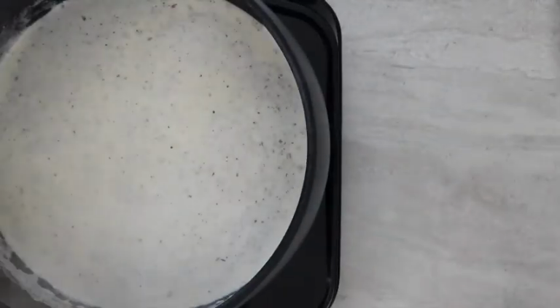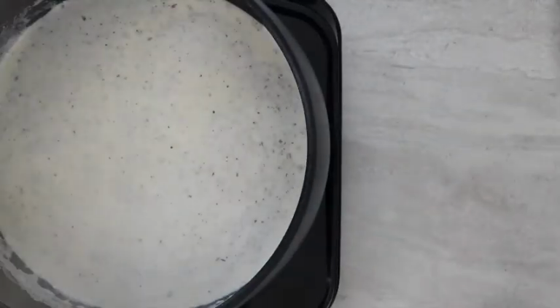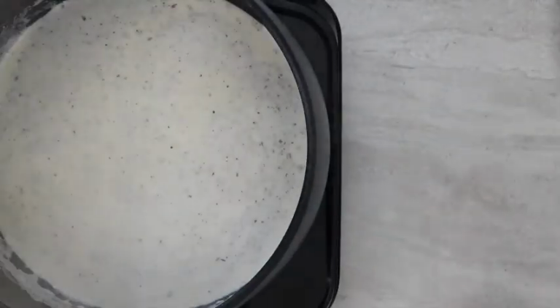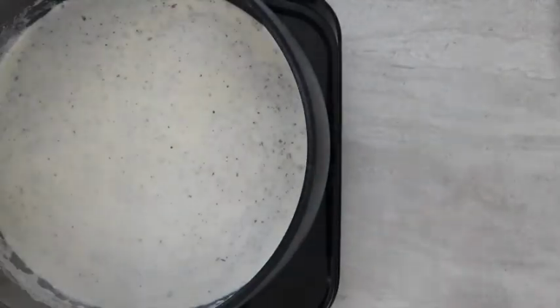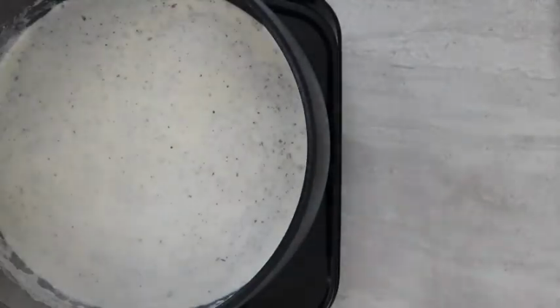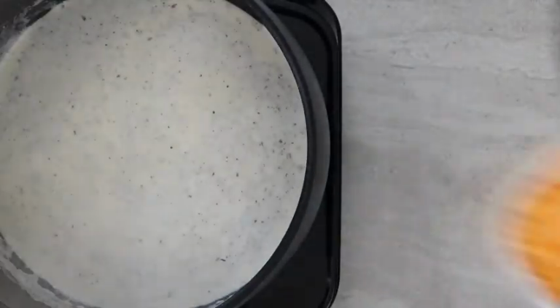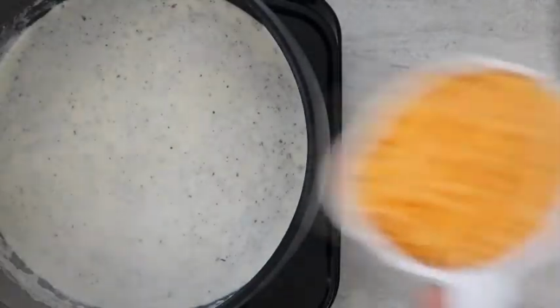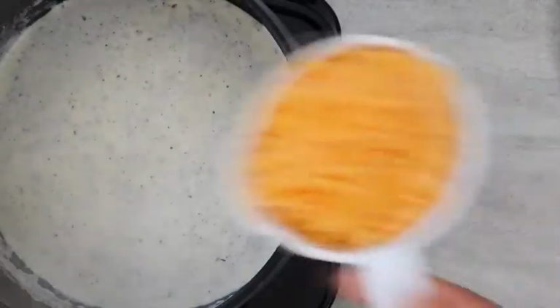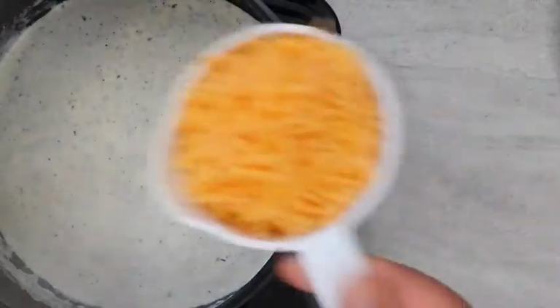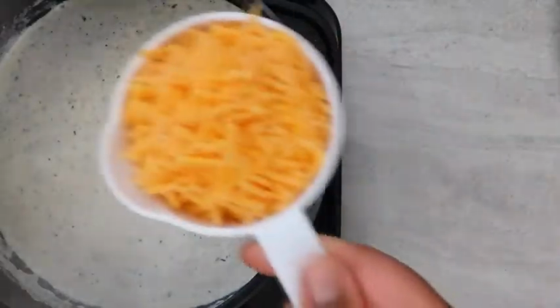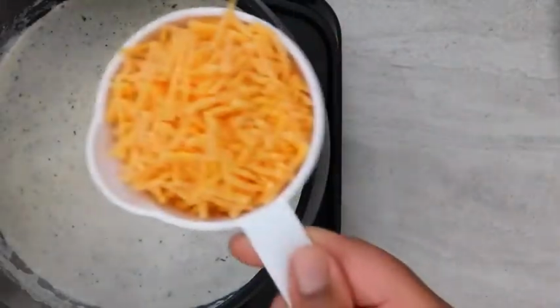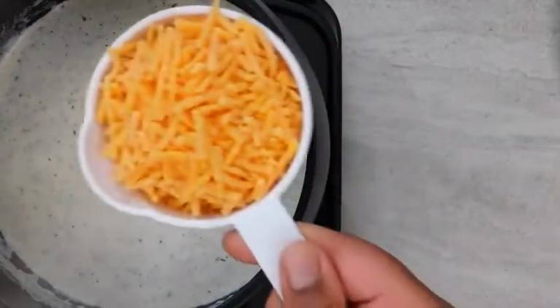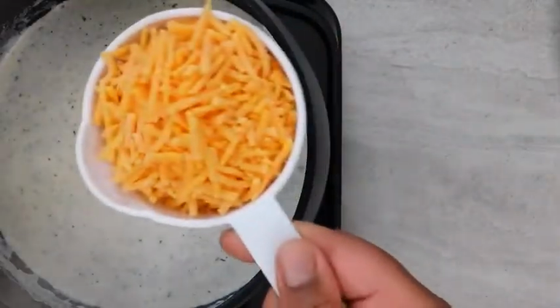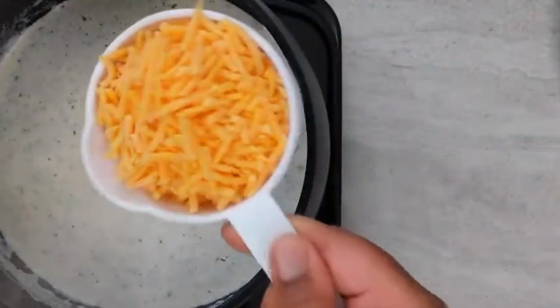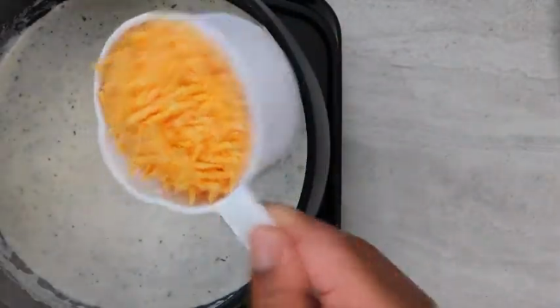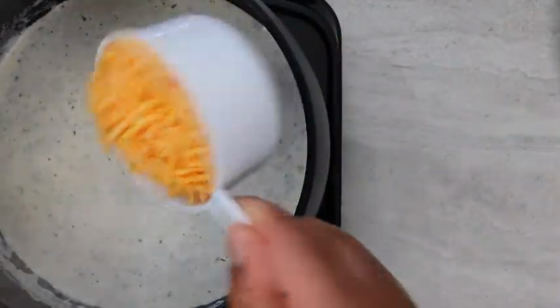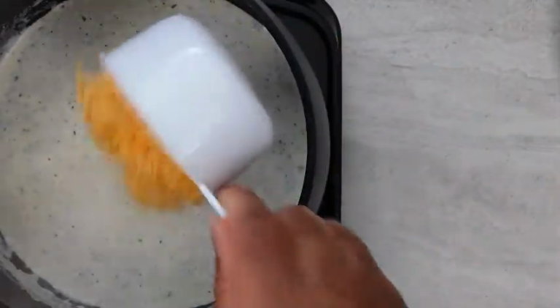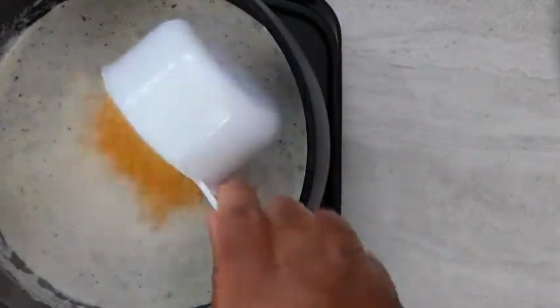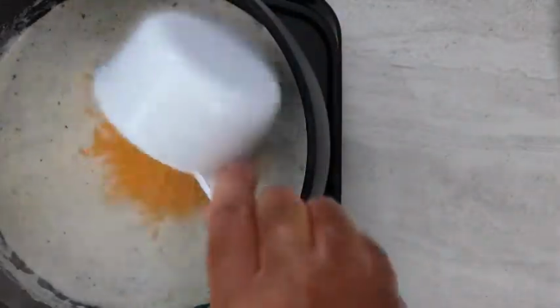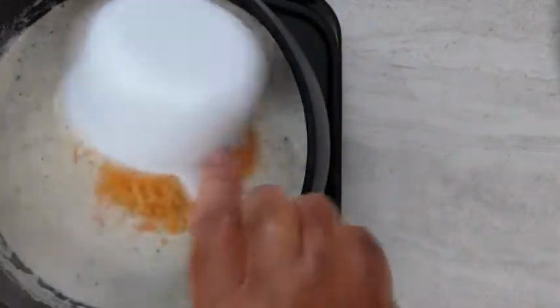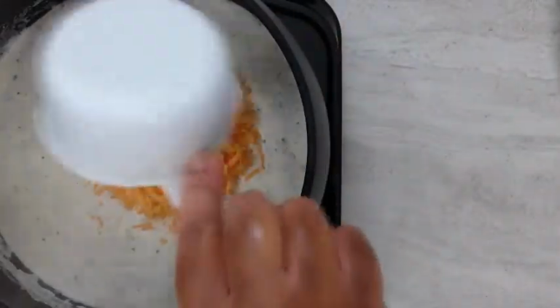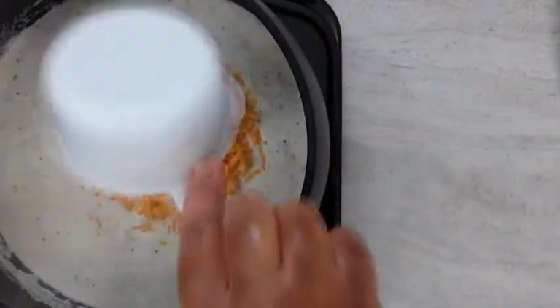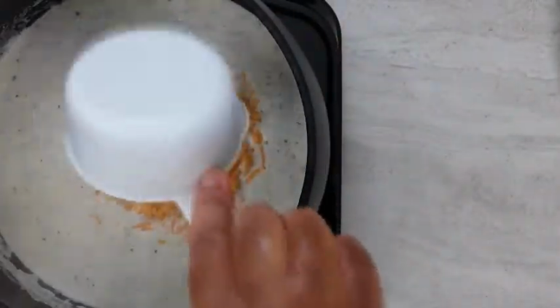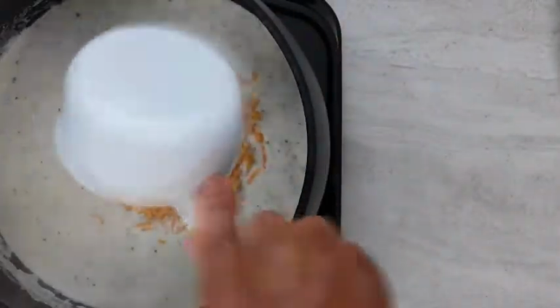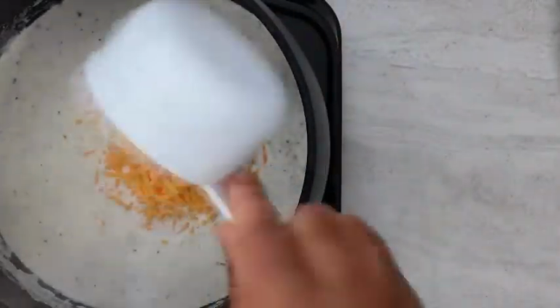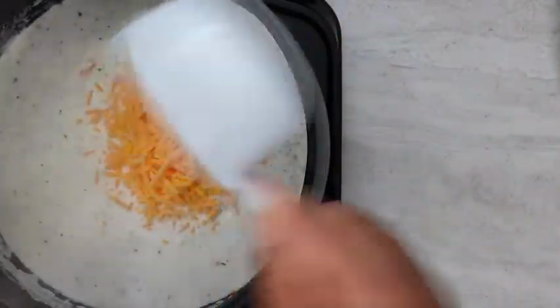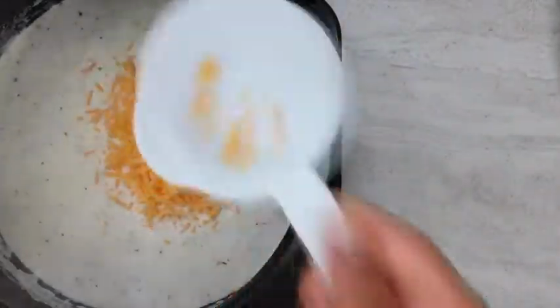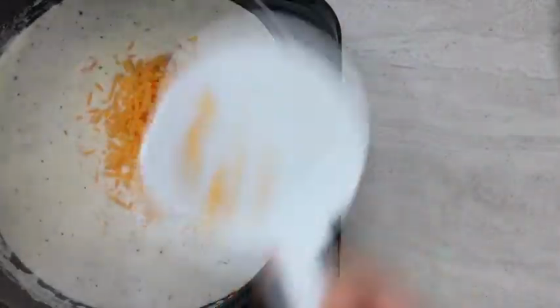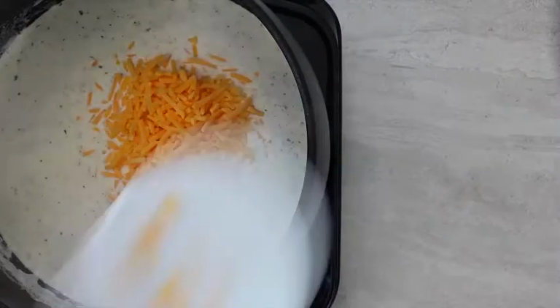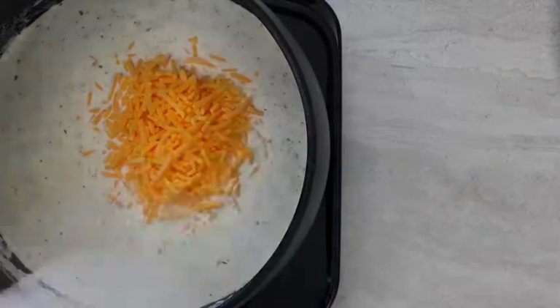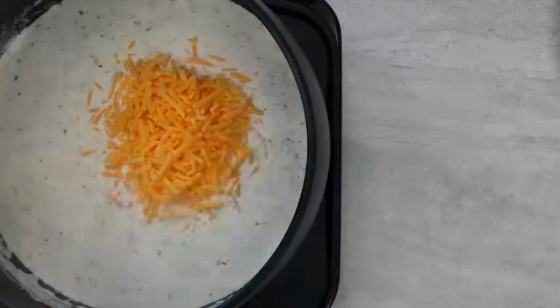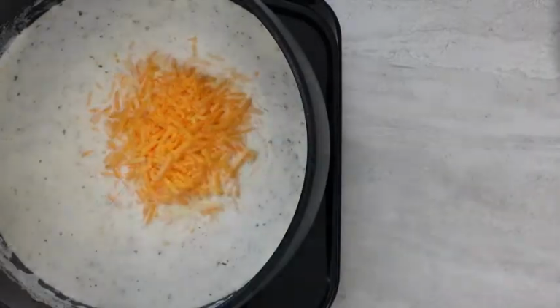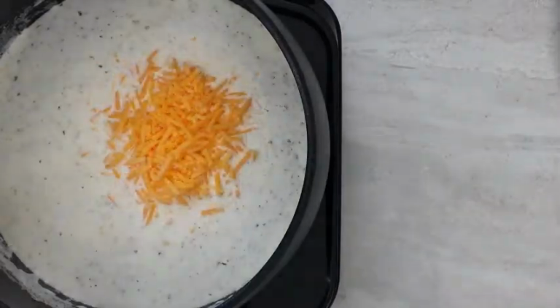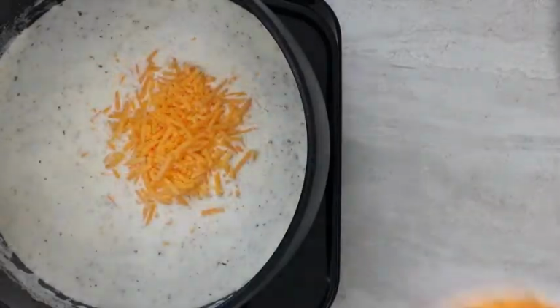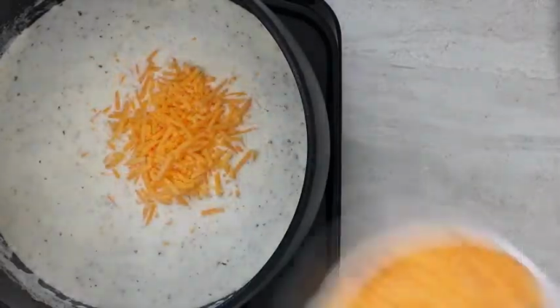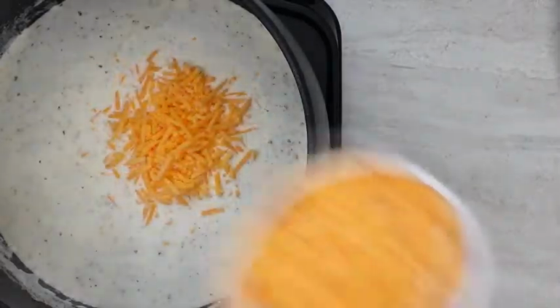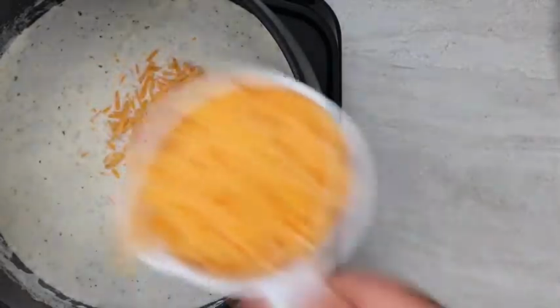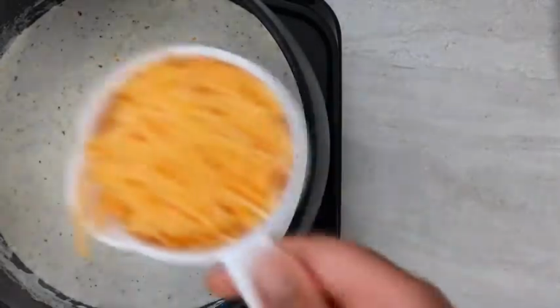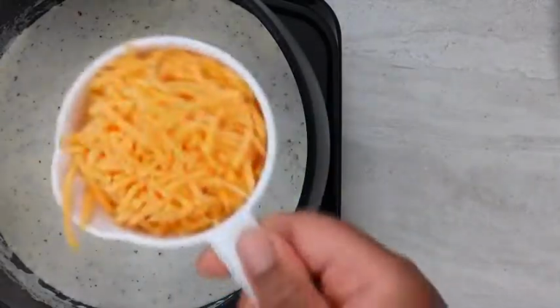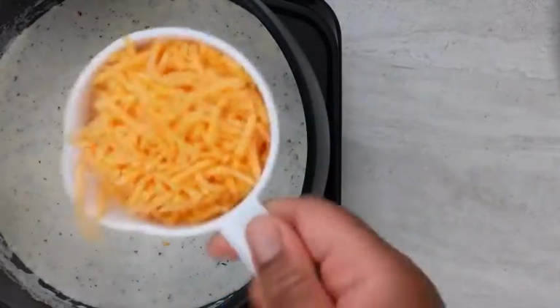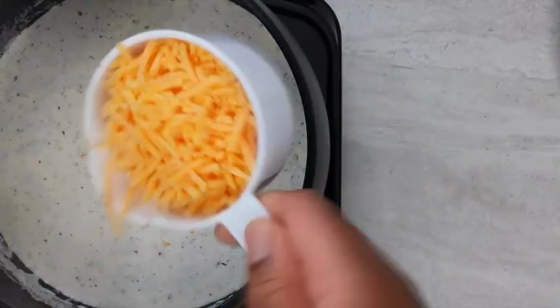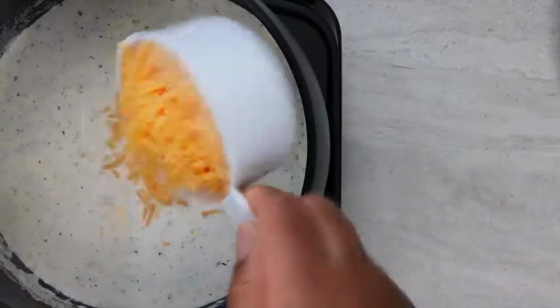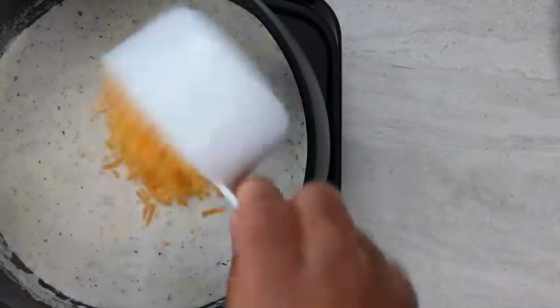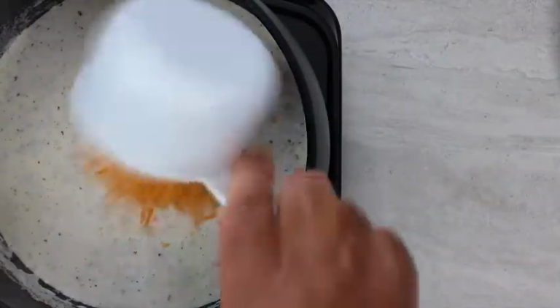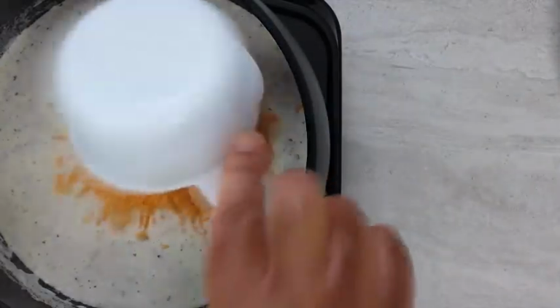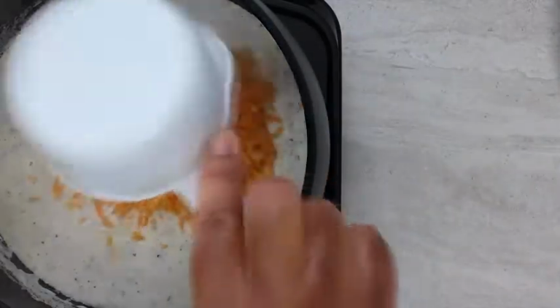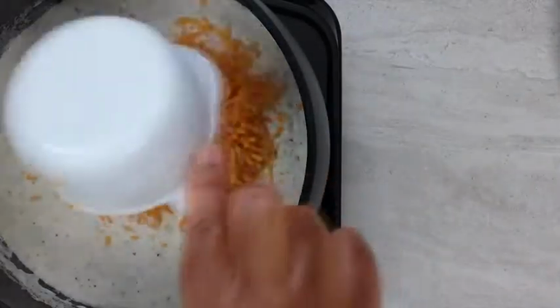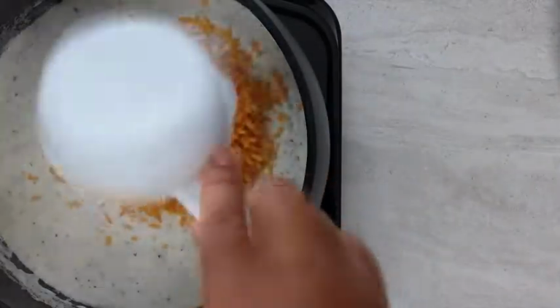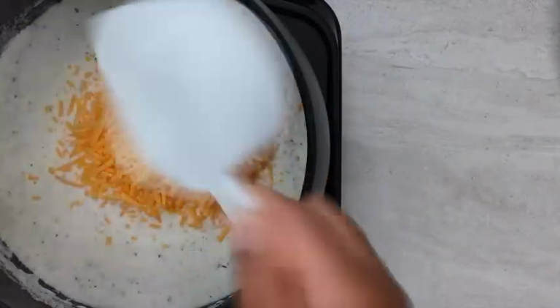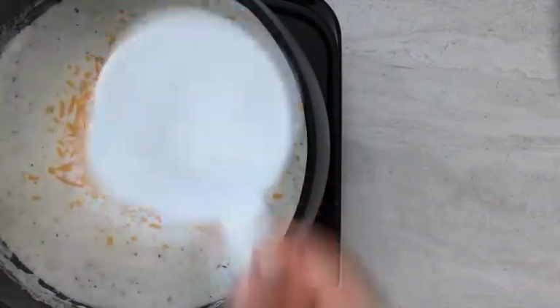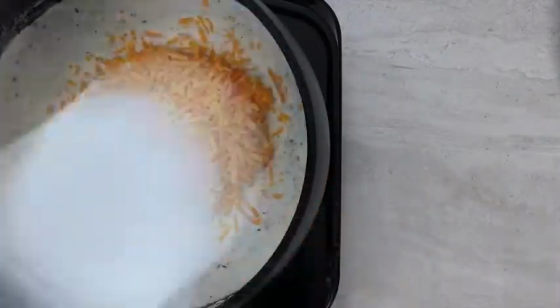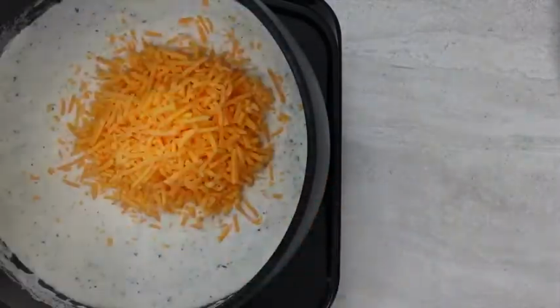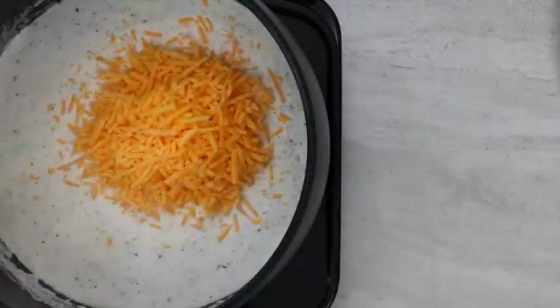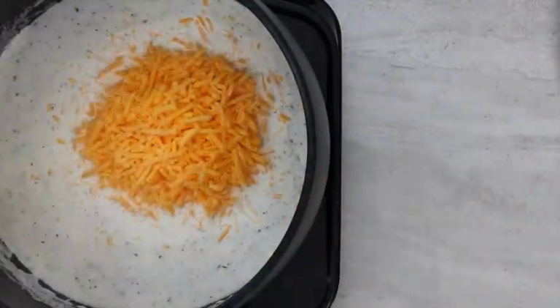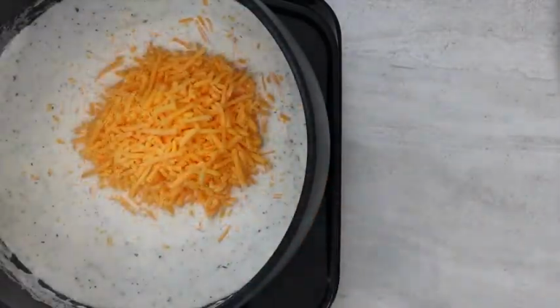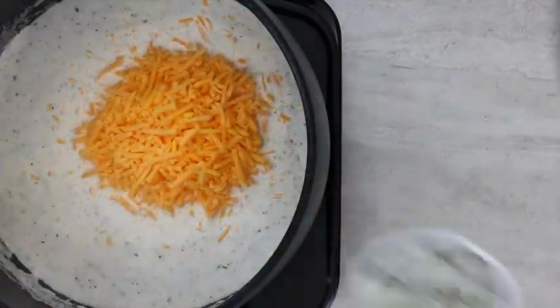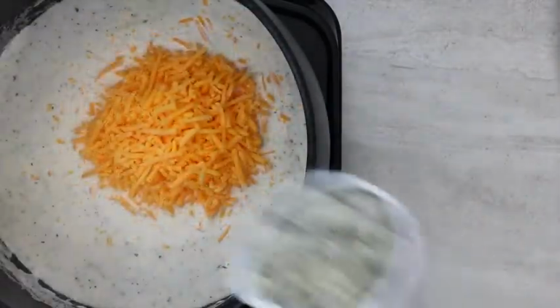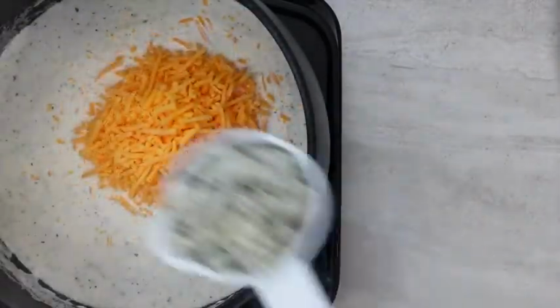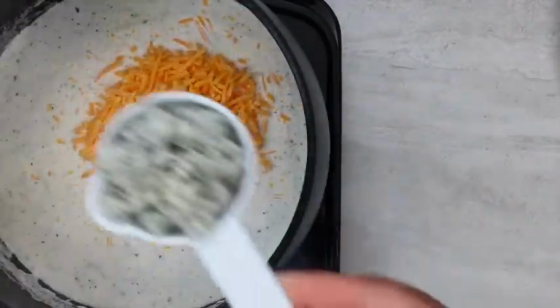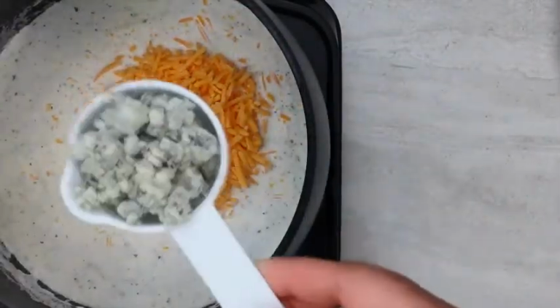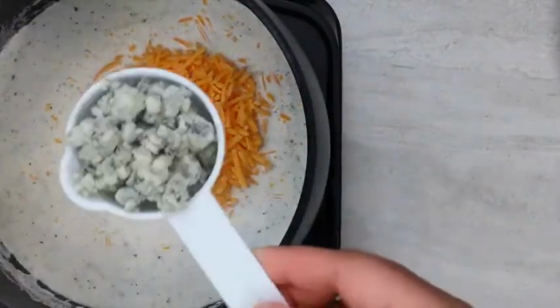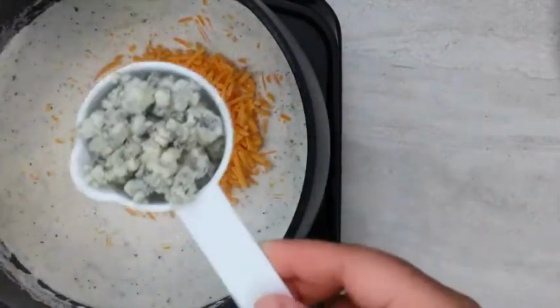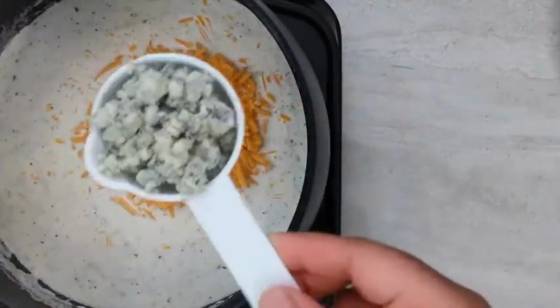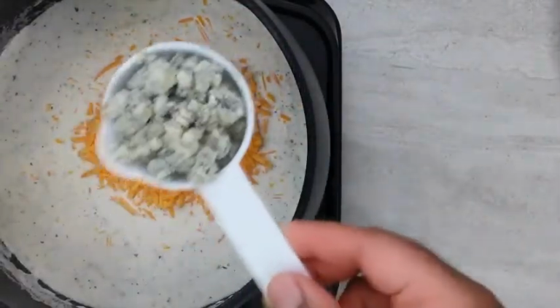Then we're going to add our cheeses — 2 cups of sharp cheddar cheese and 1 and 1/4 cup of blue cheese.